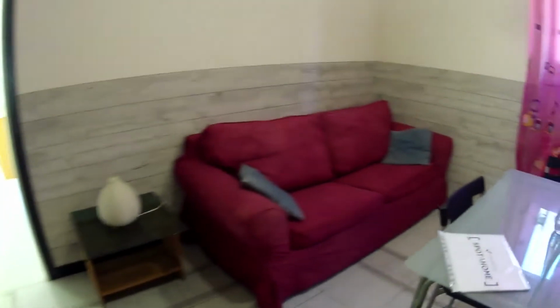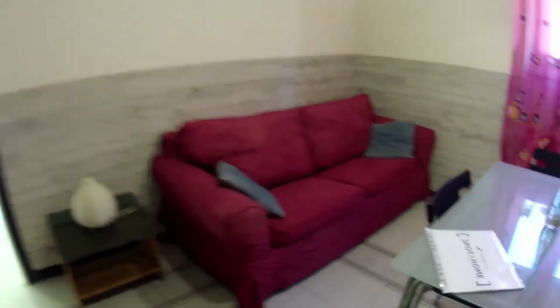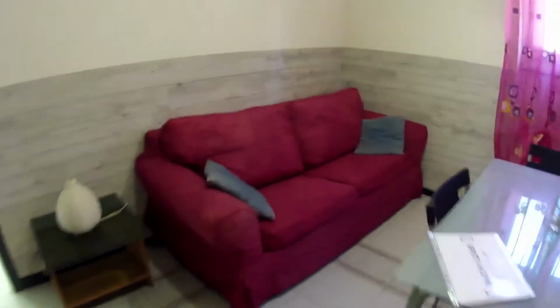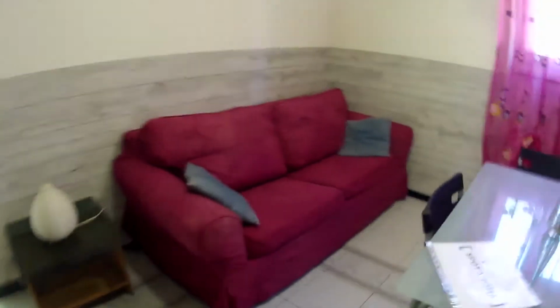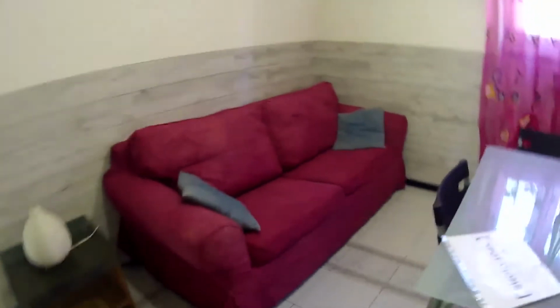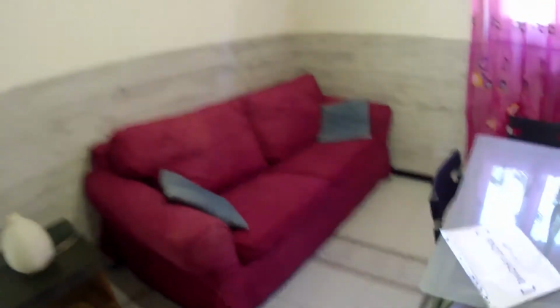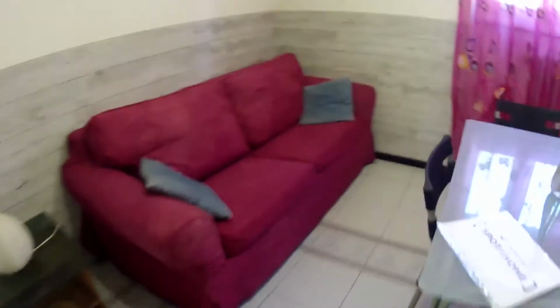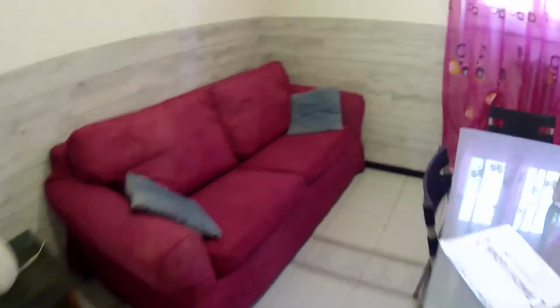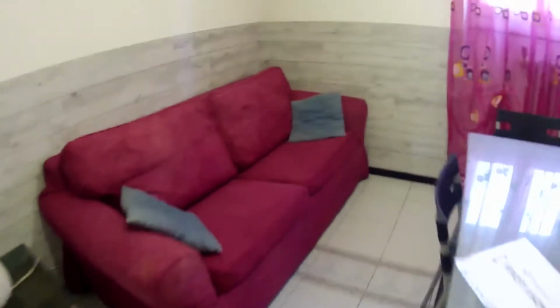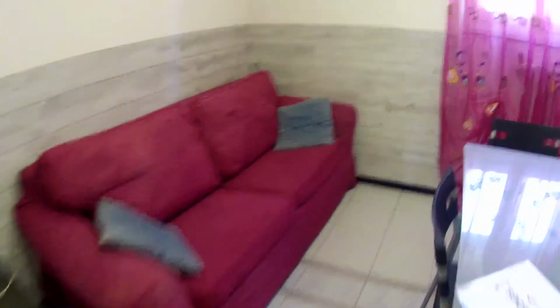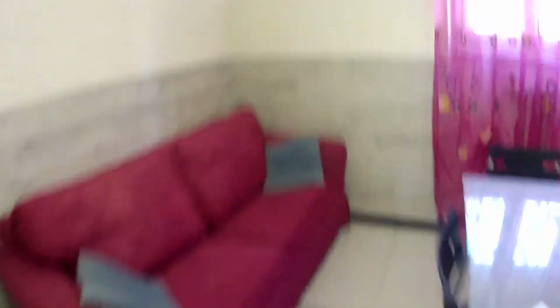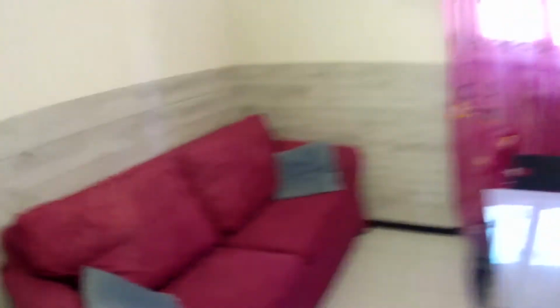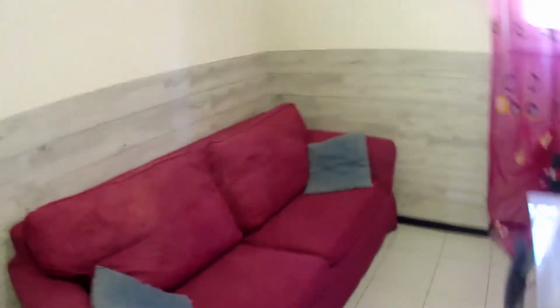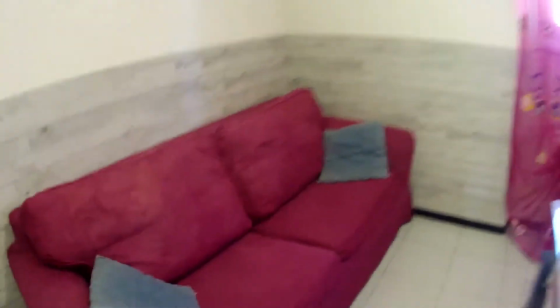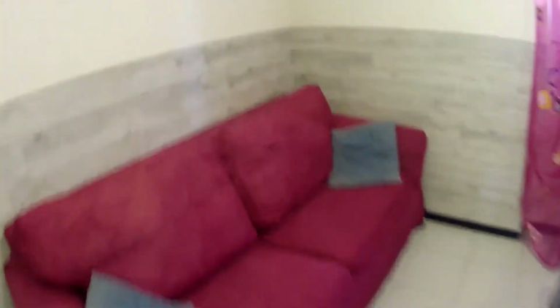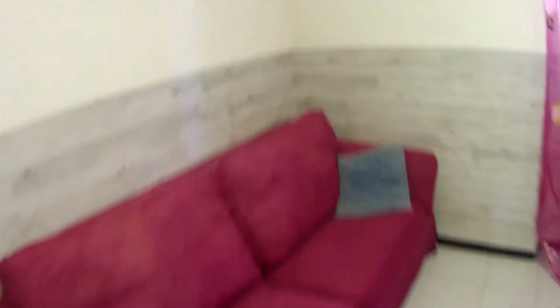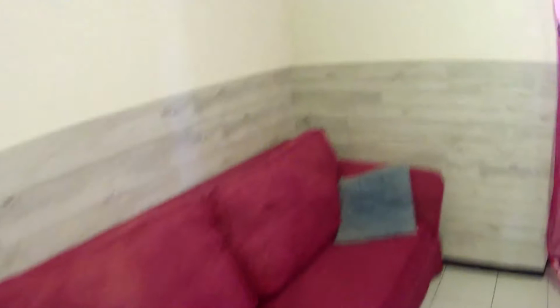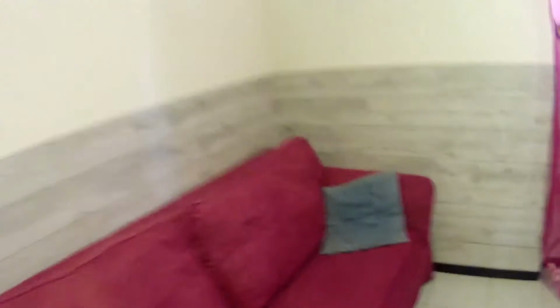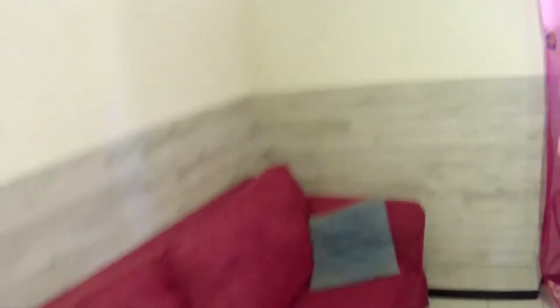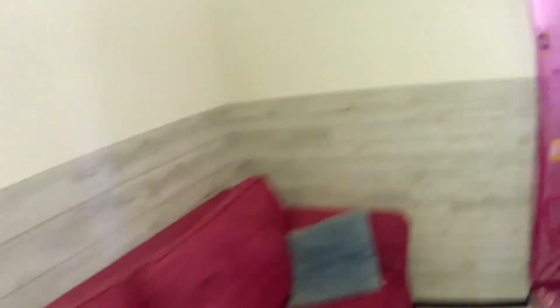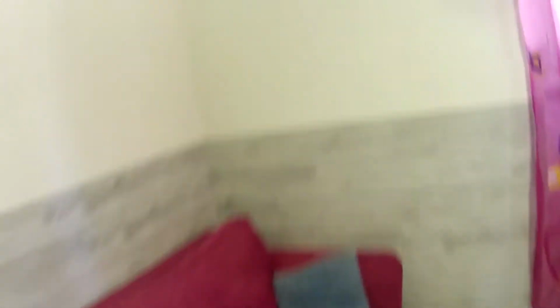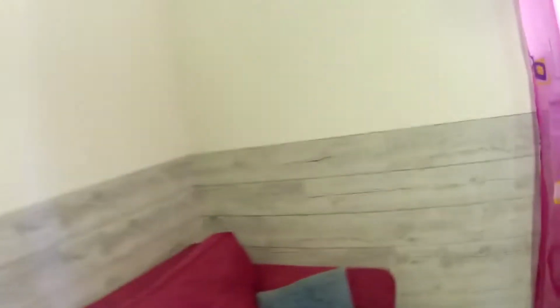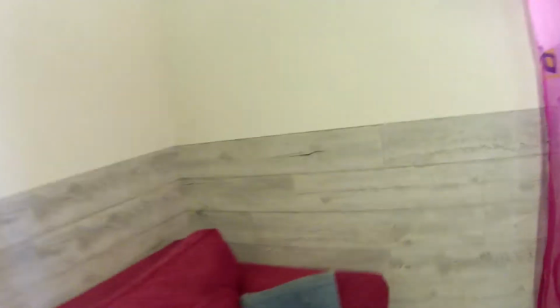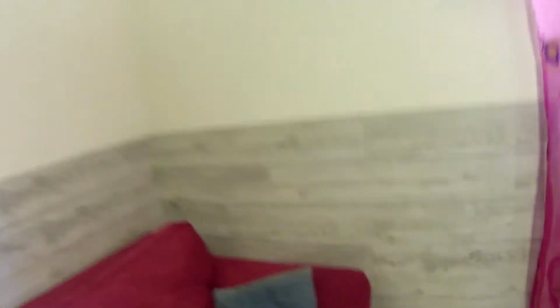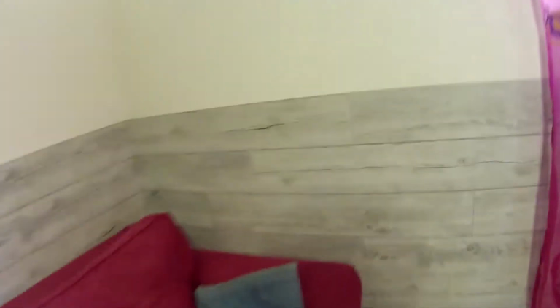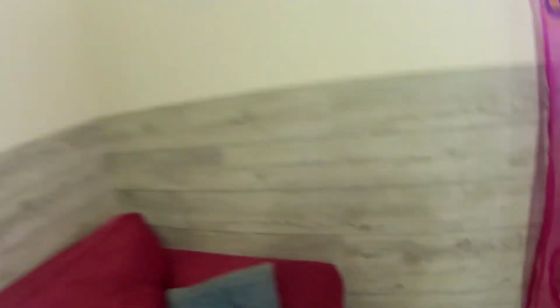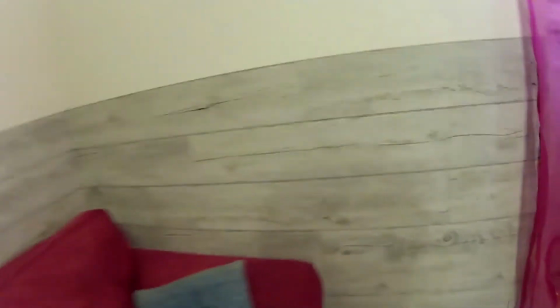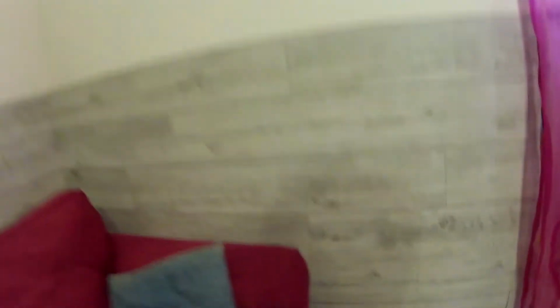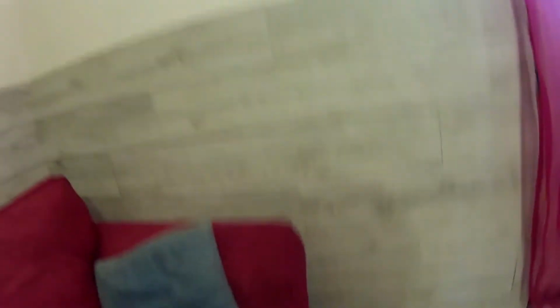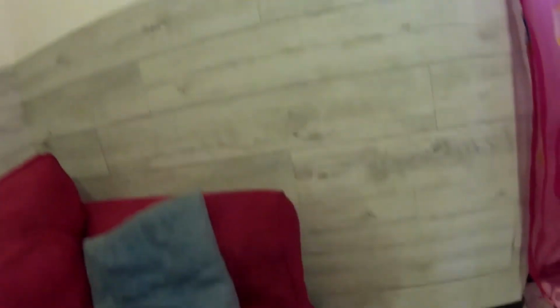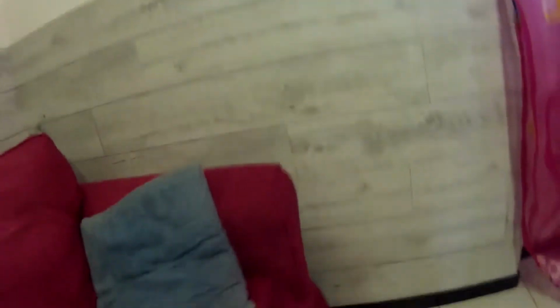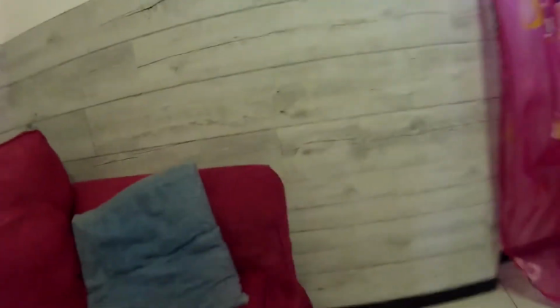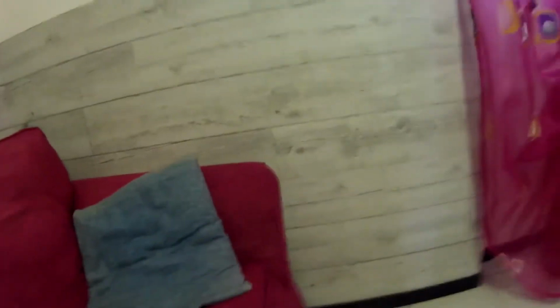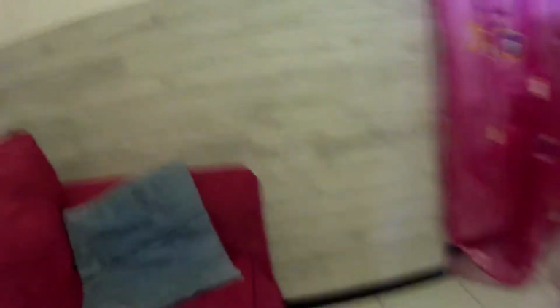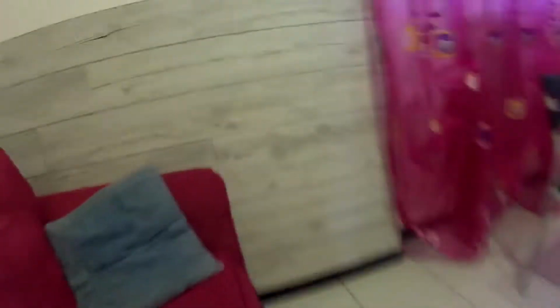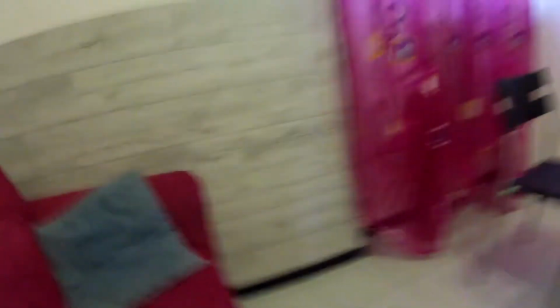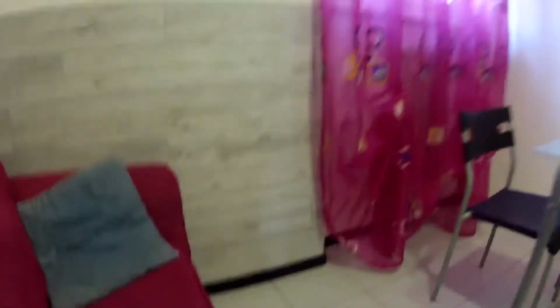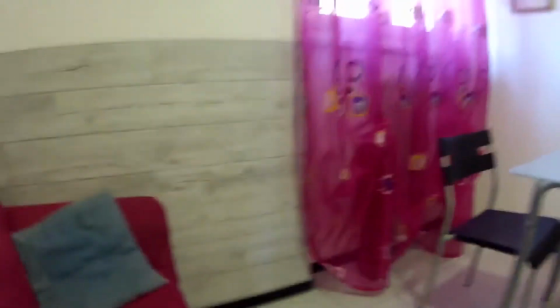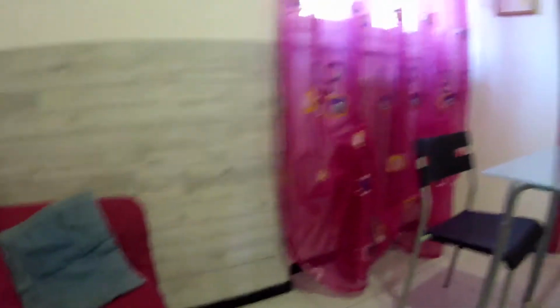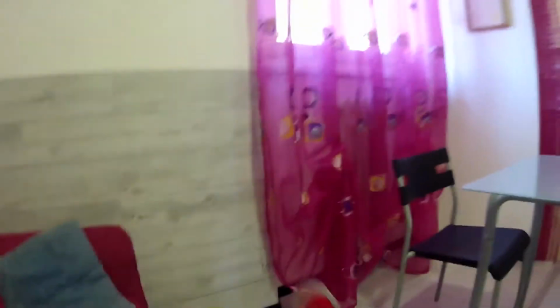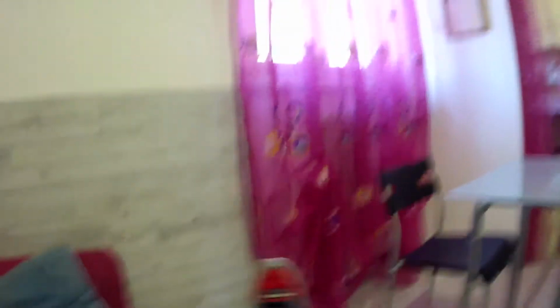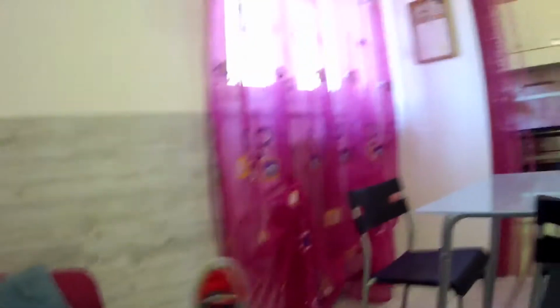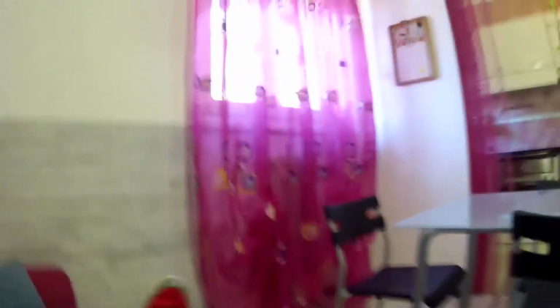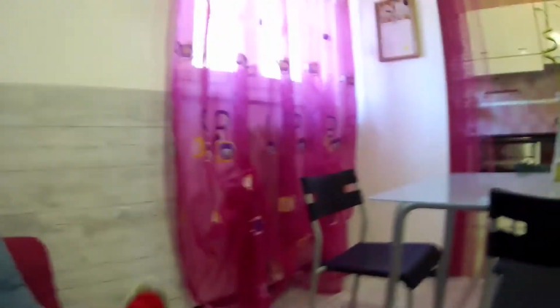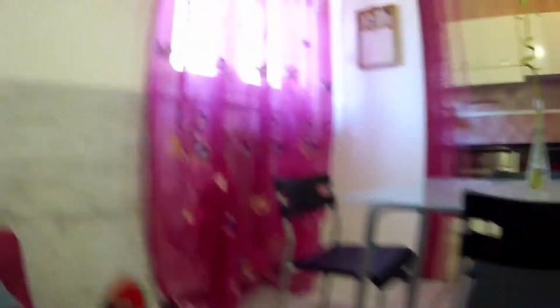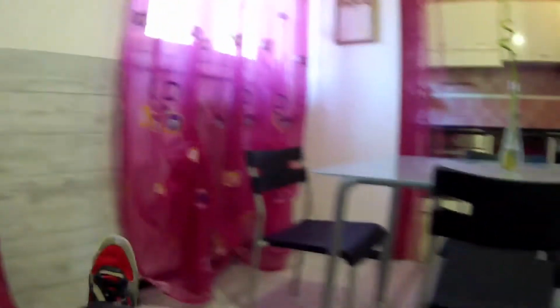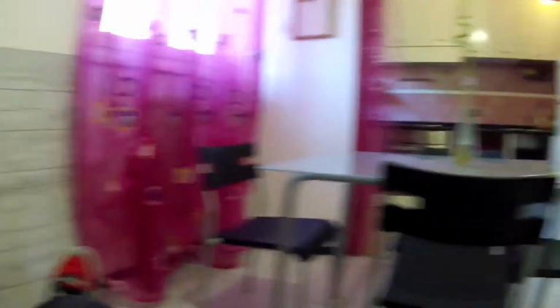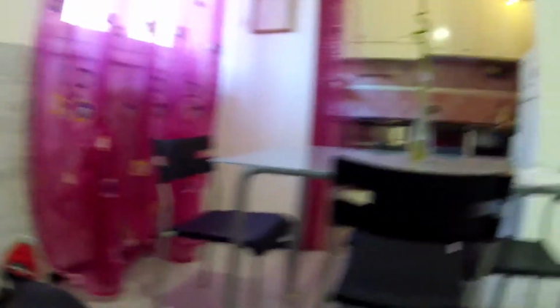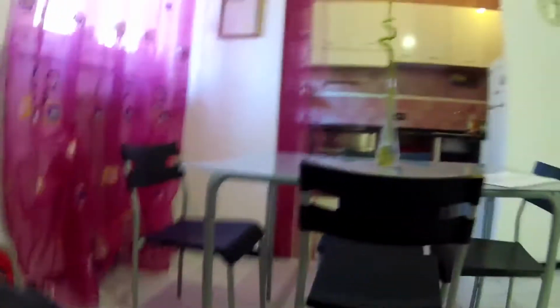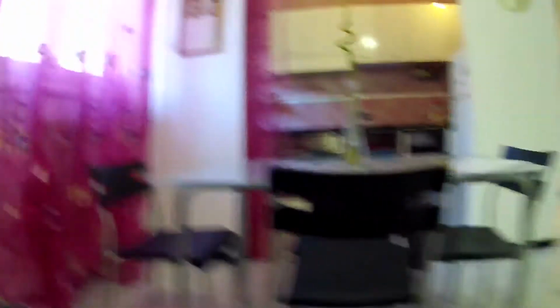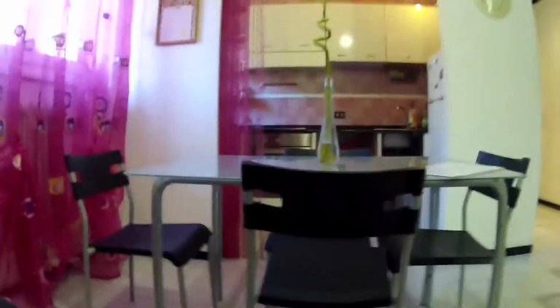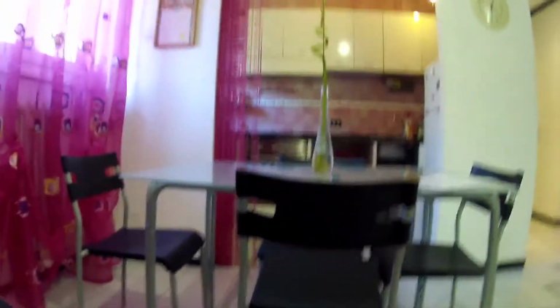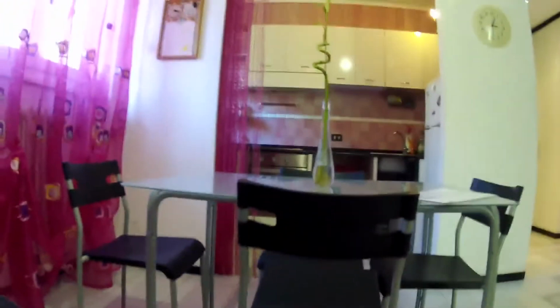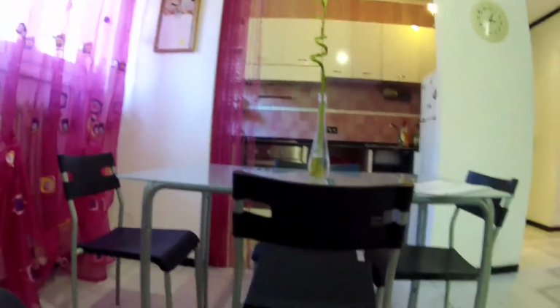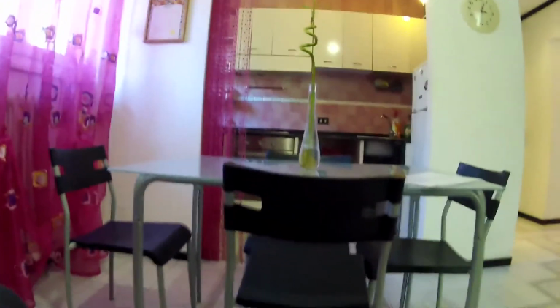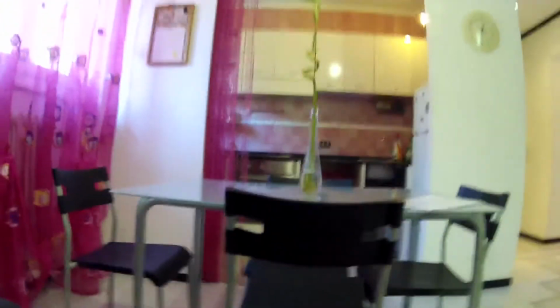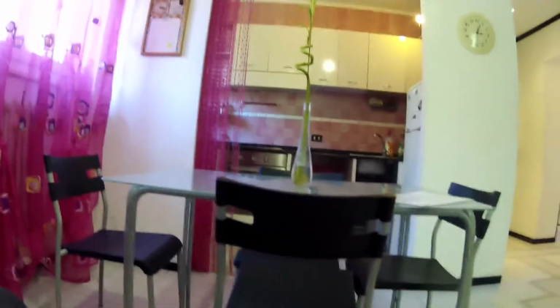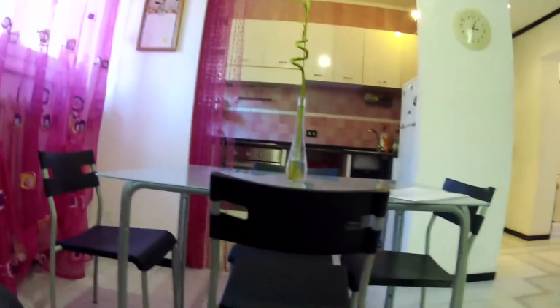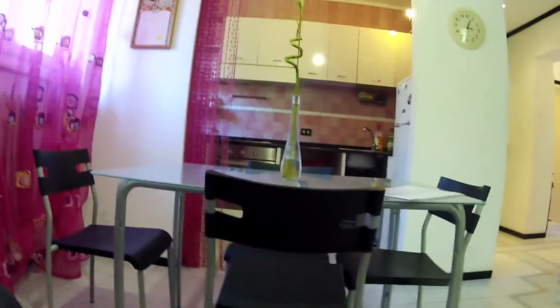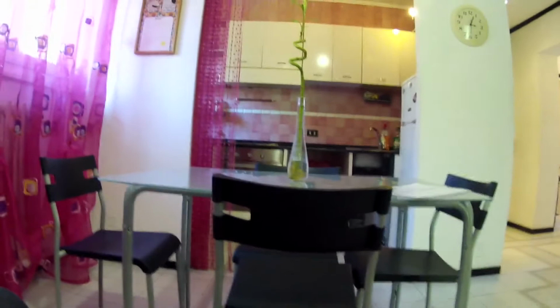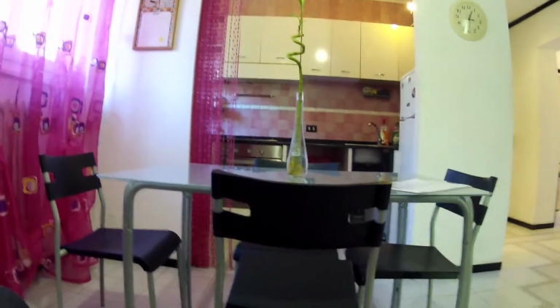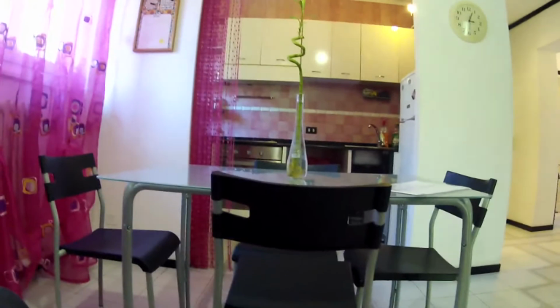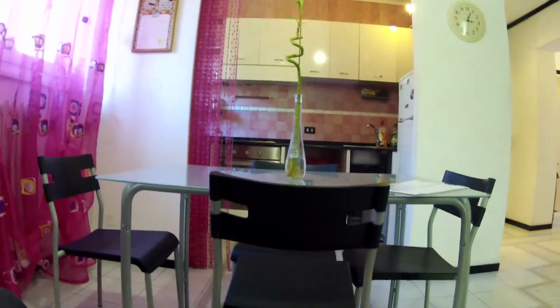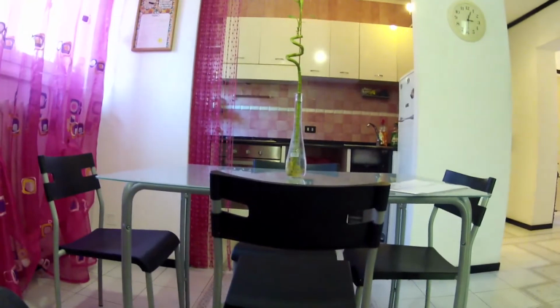Here we have a nice sofa, very comfortable. It's very nice.